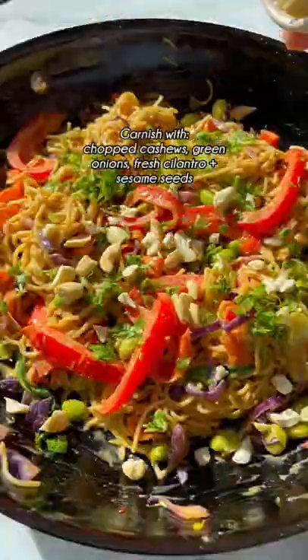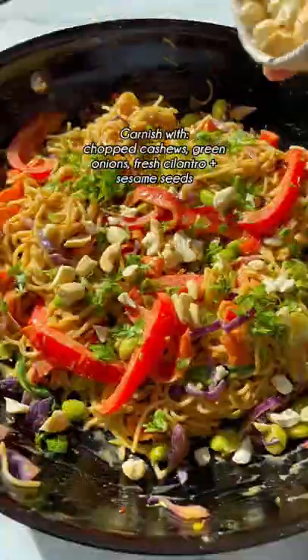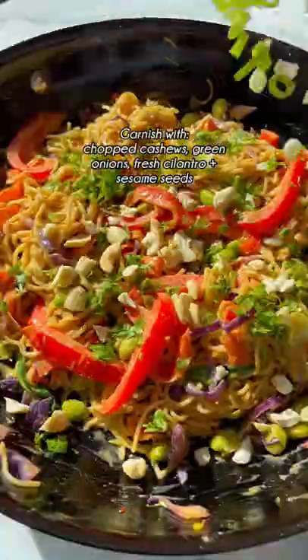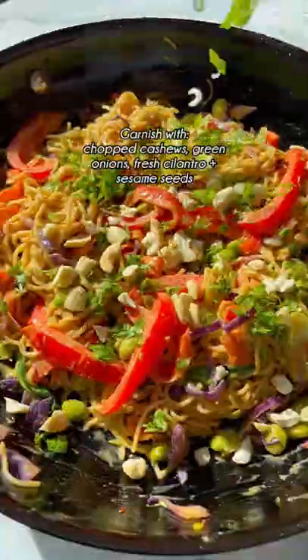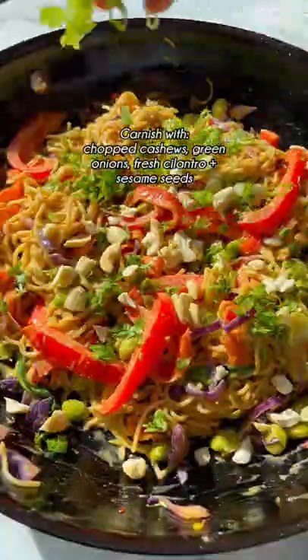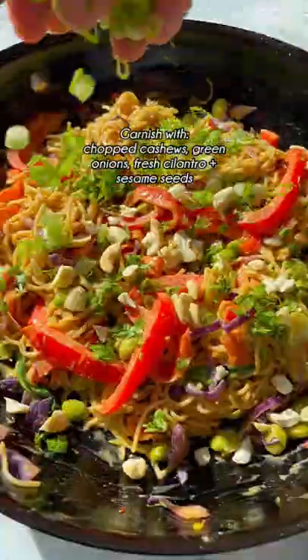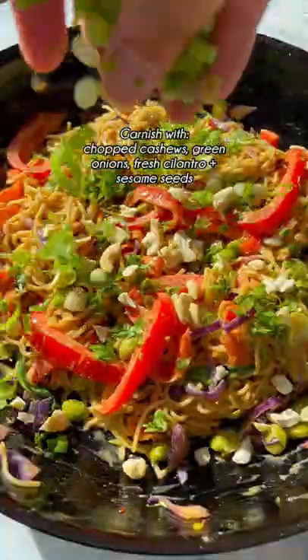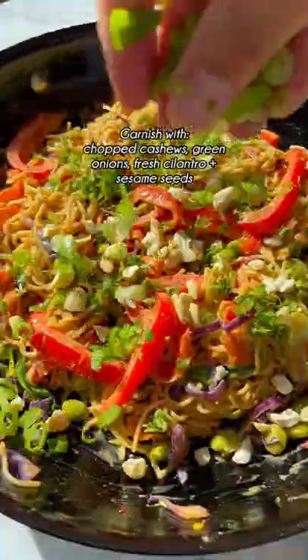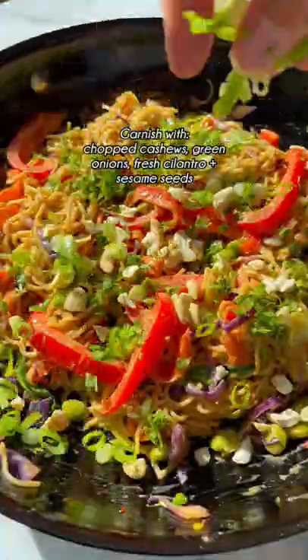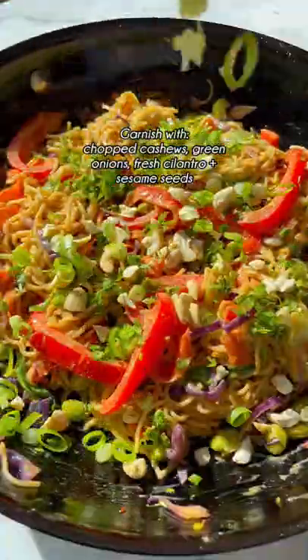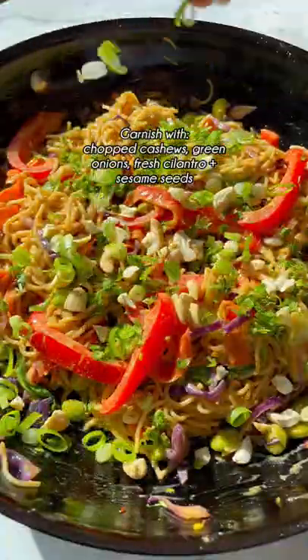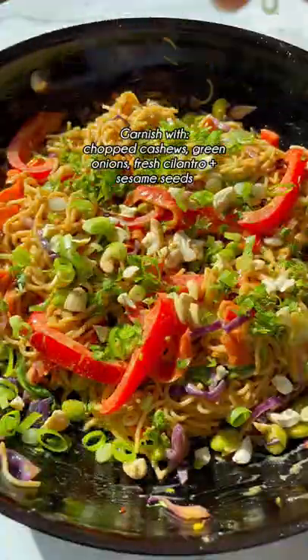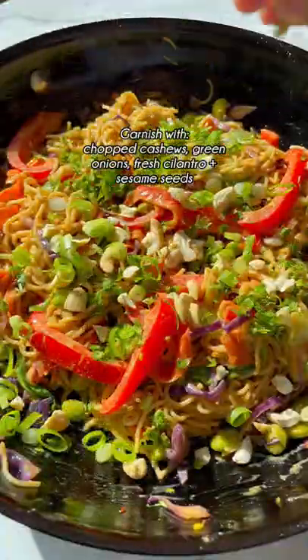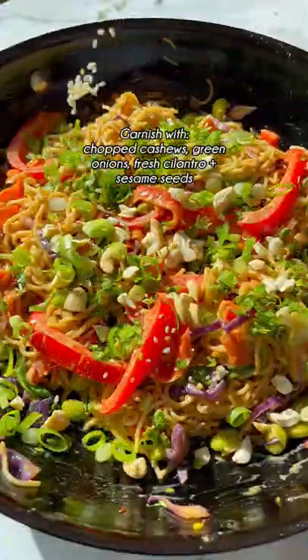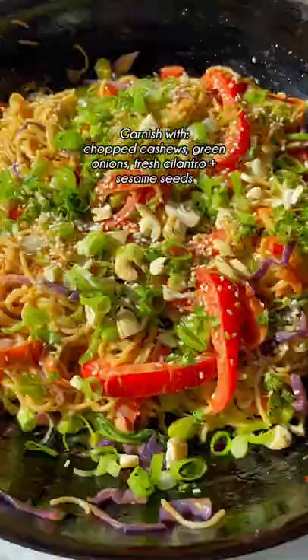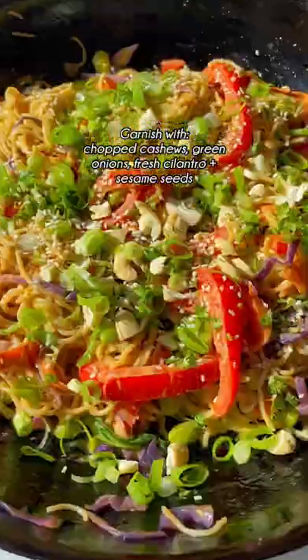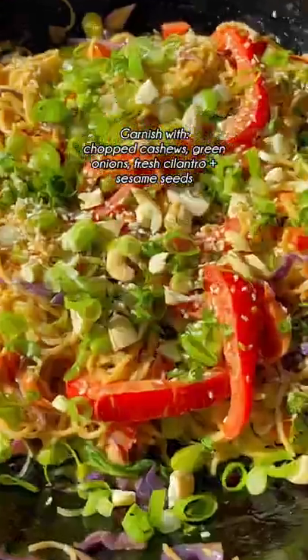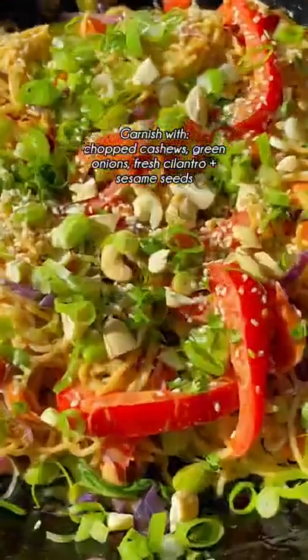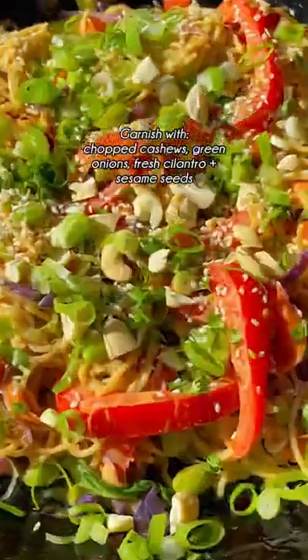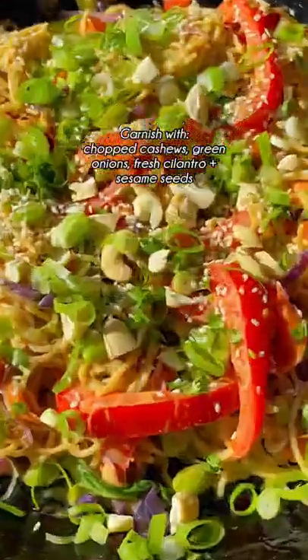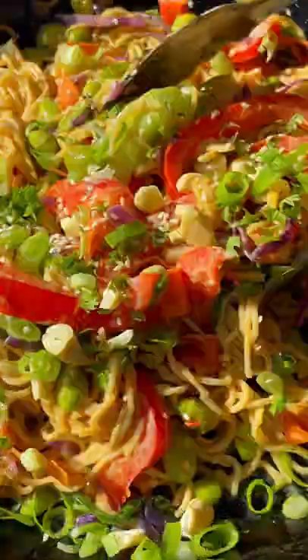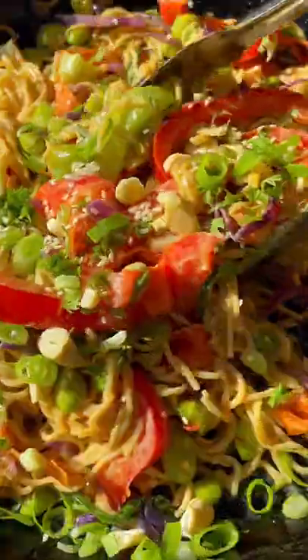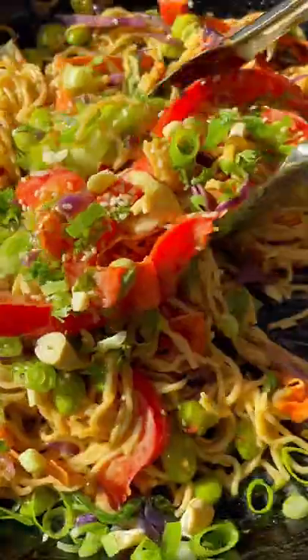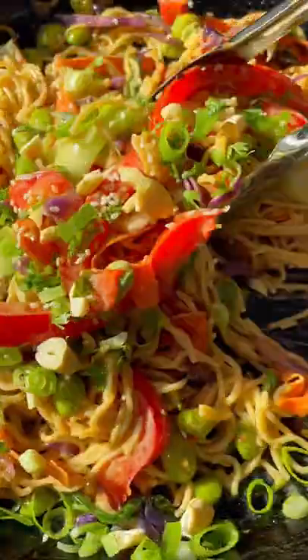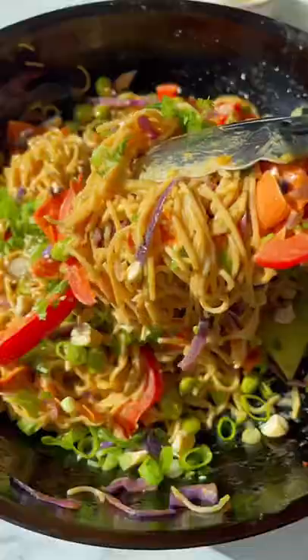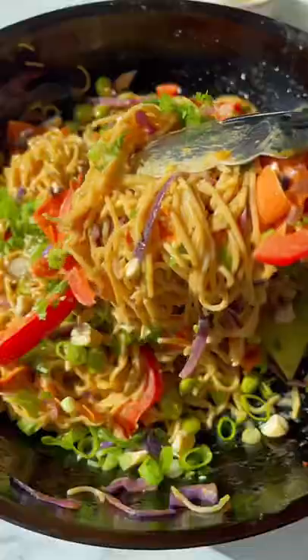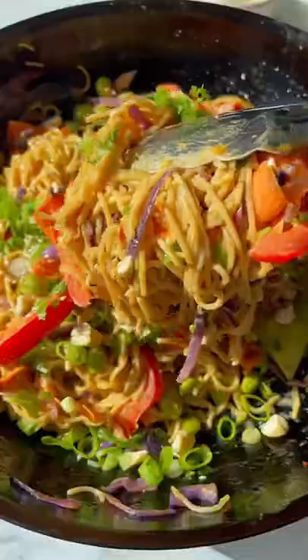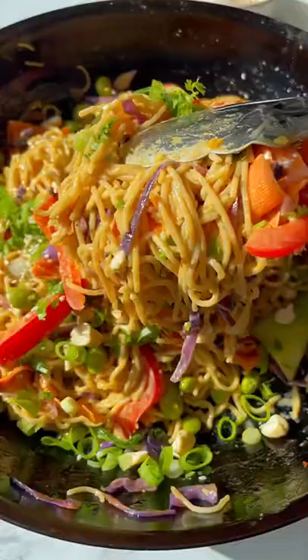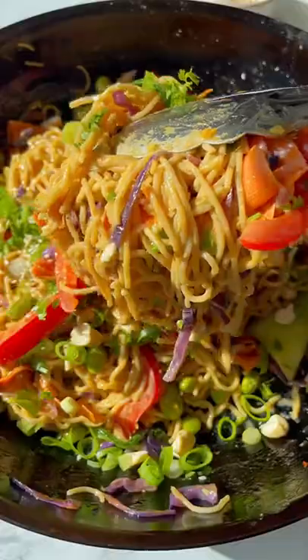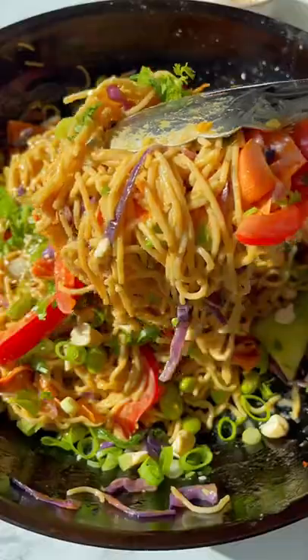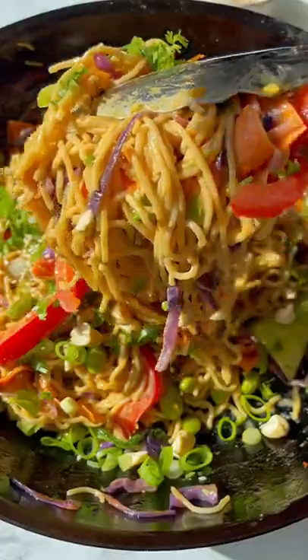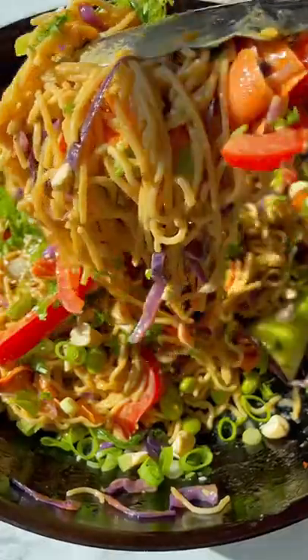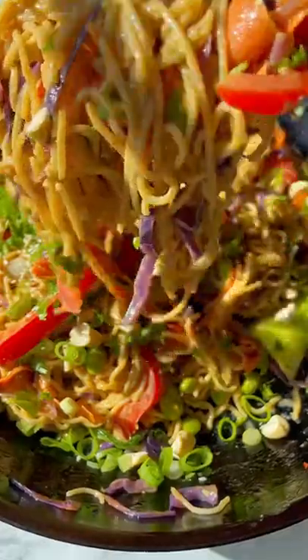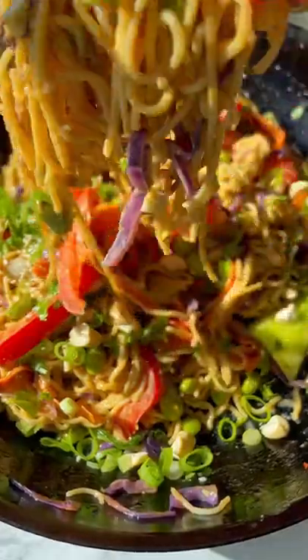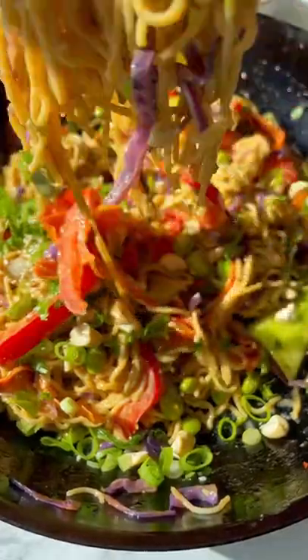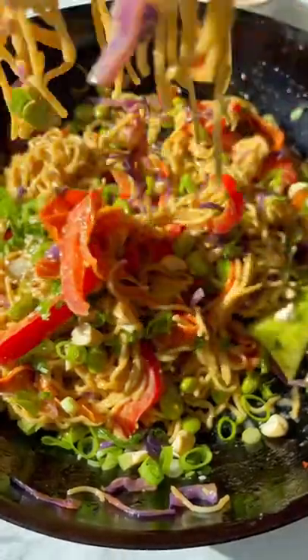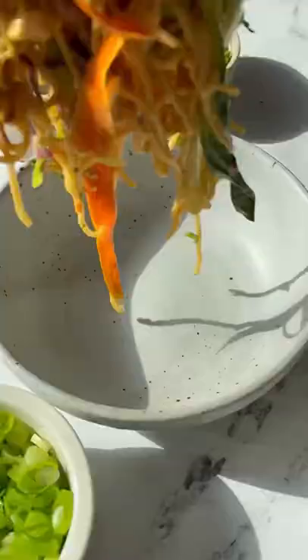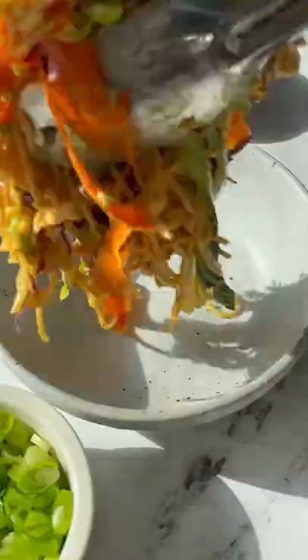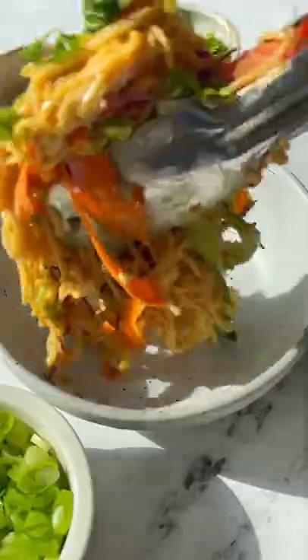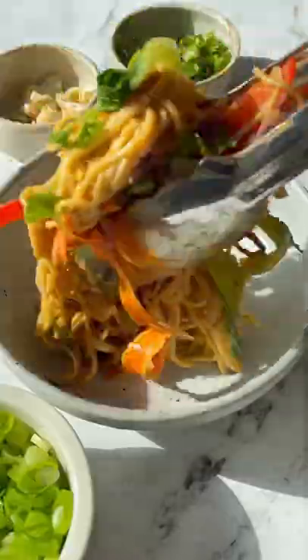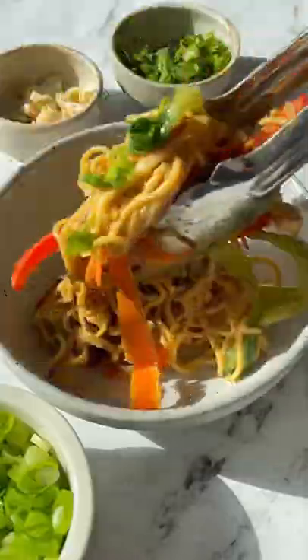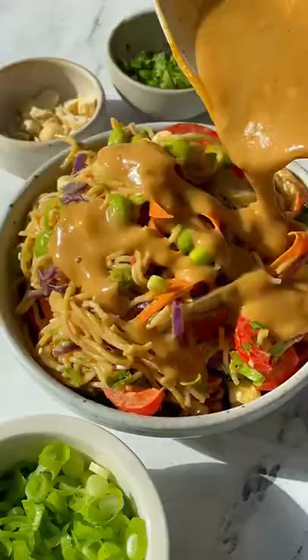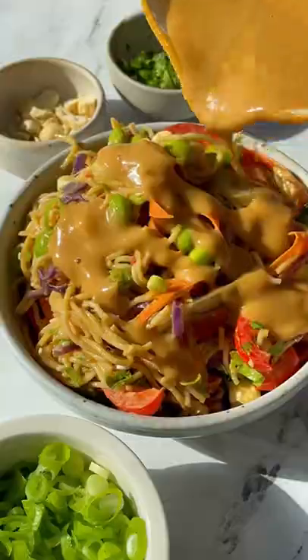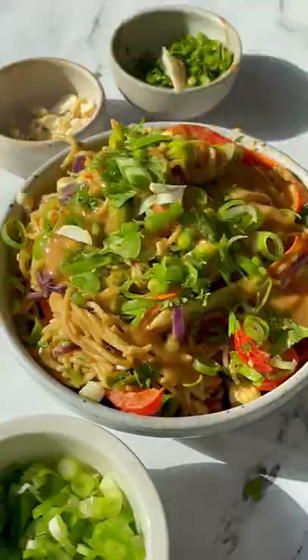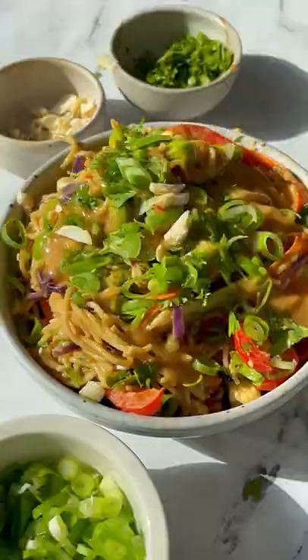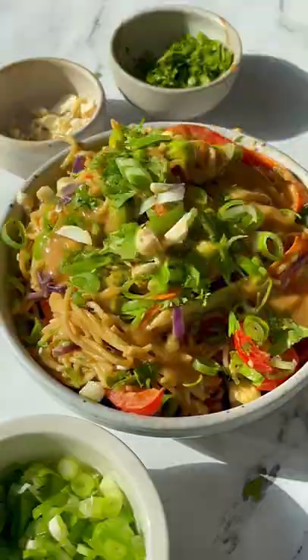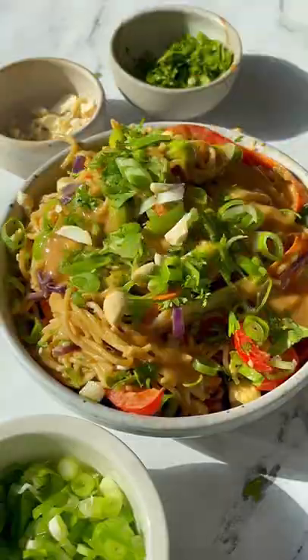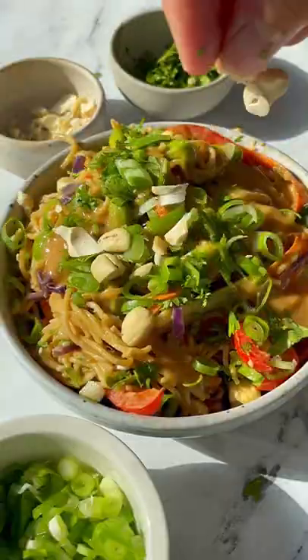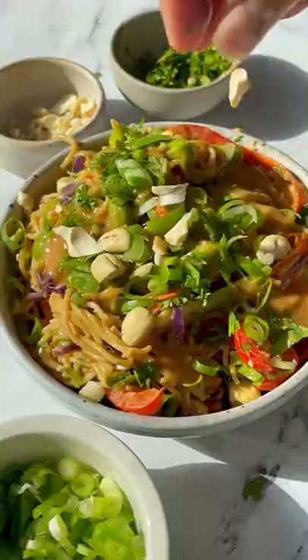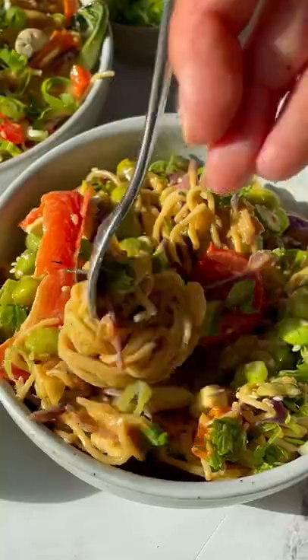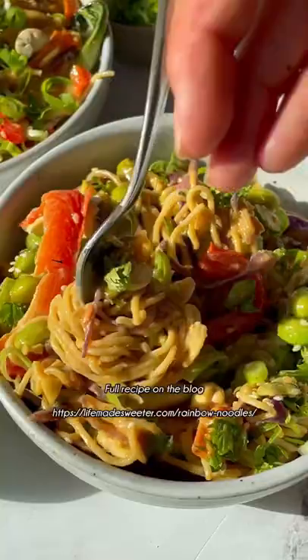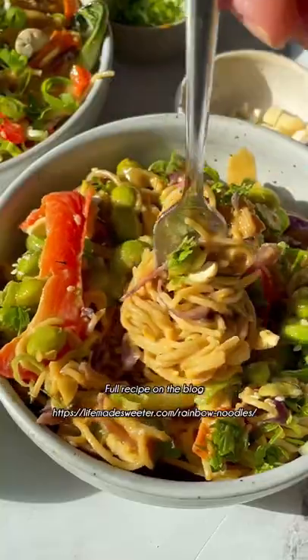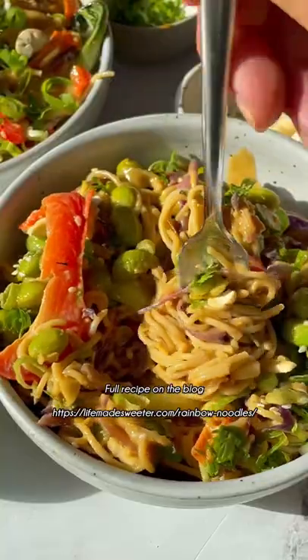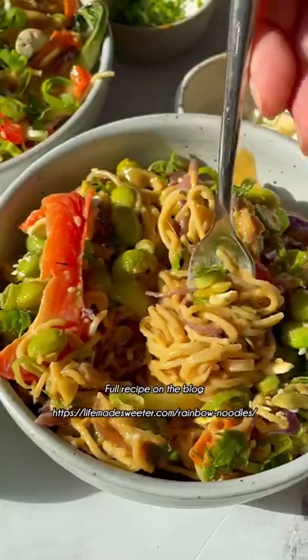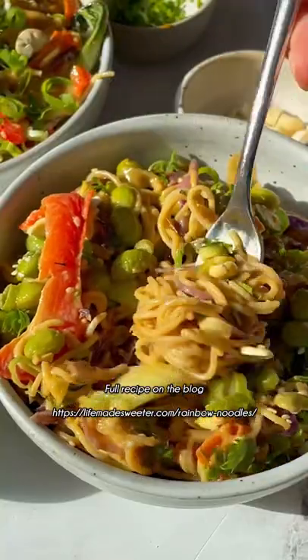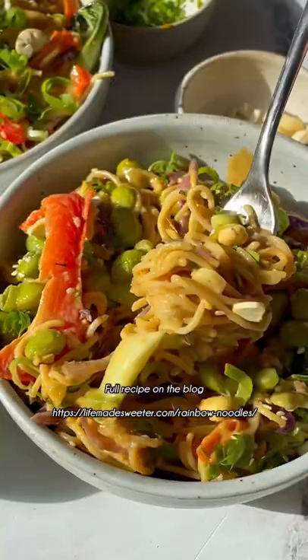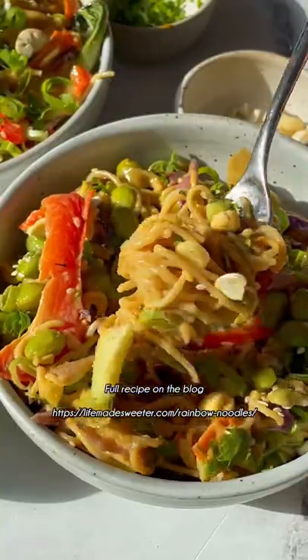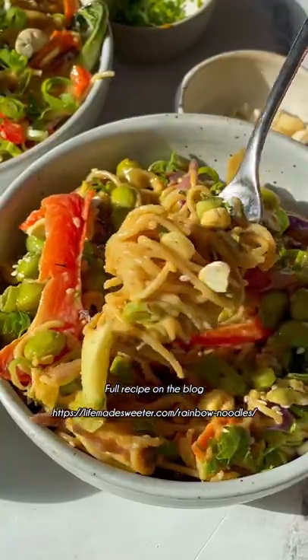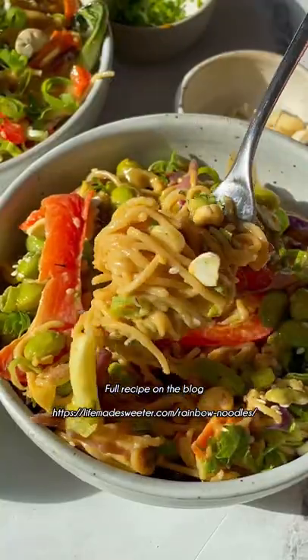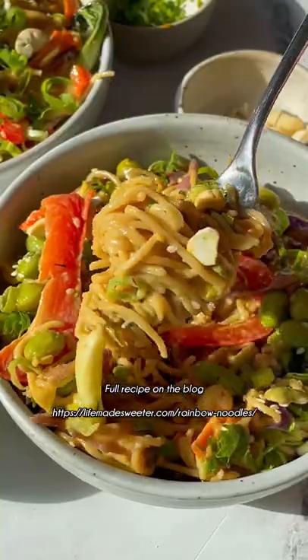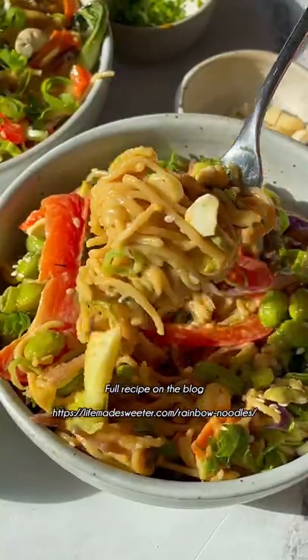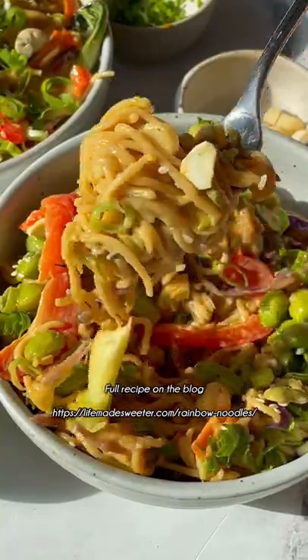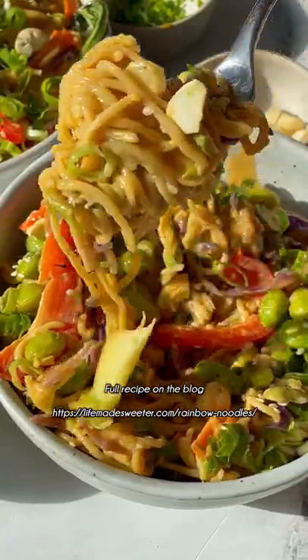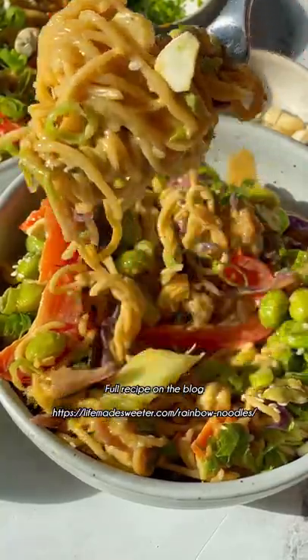Top with some toasted cashews, fresh herbs, and sesame seeds. Add or serve with your favorite cooked protein and enjoy.